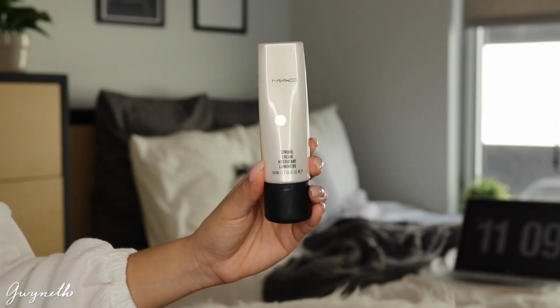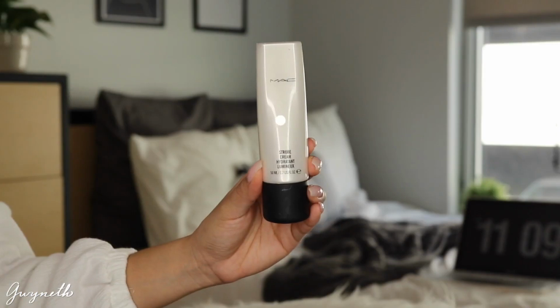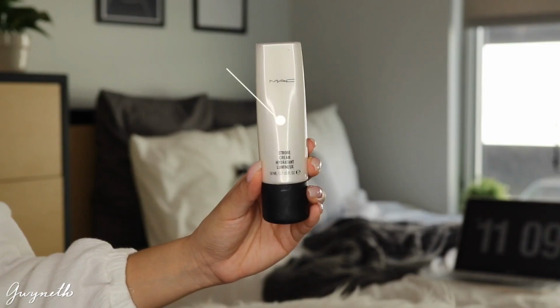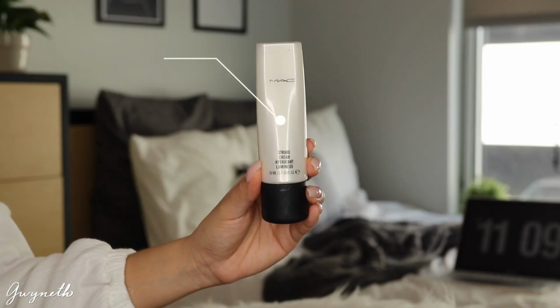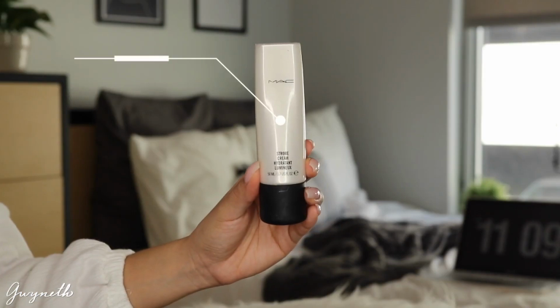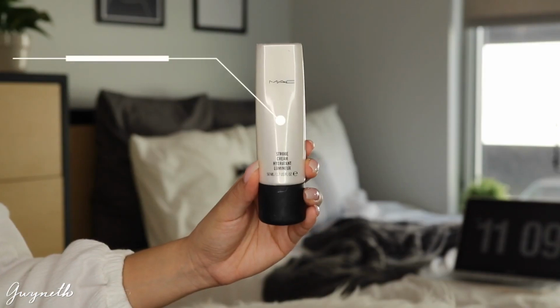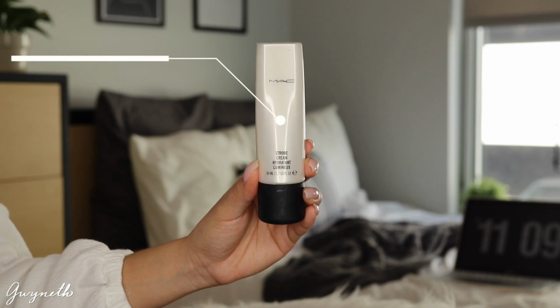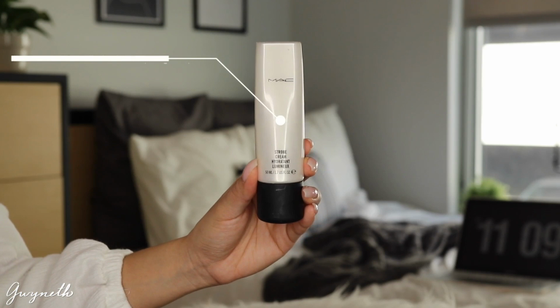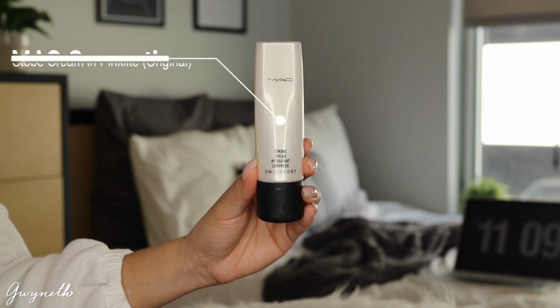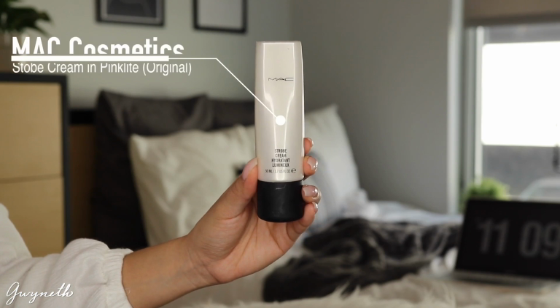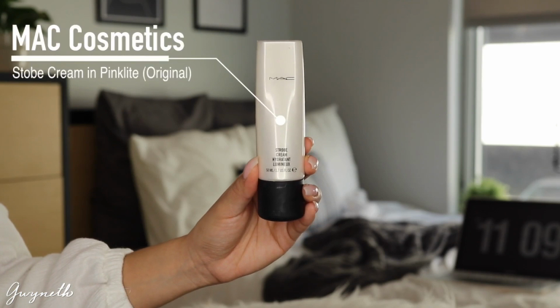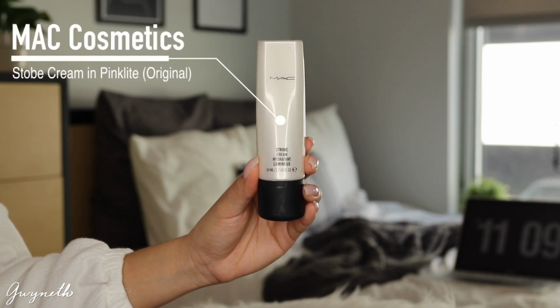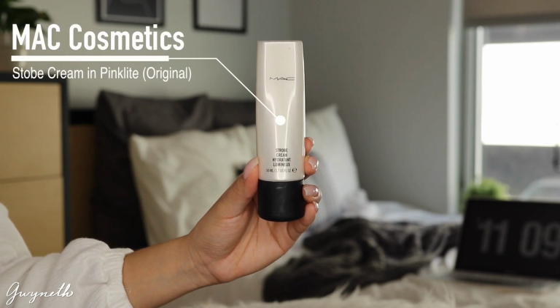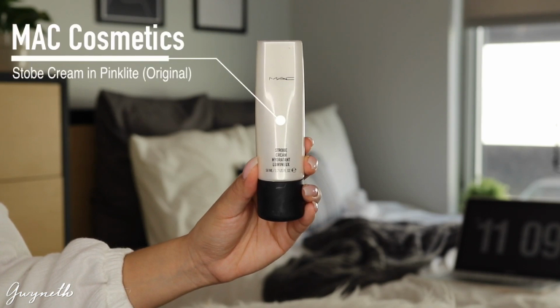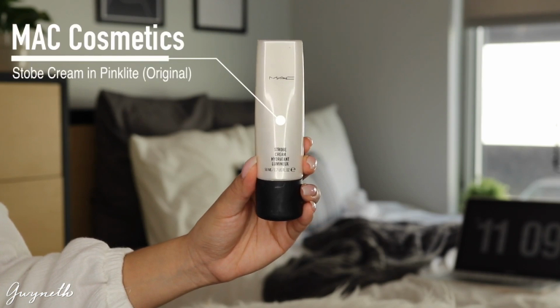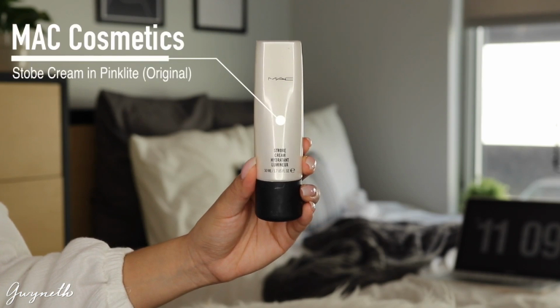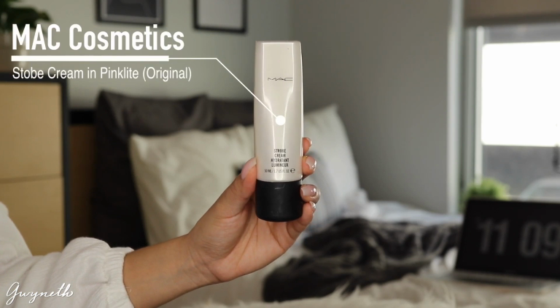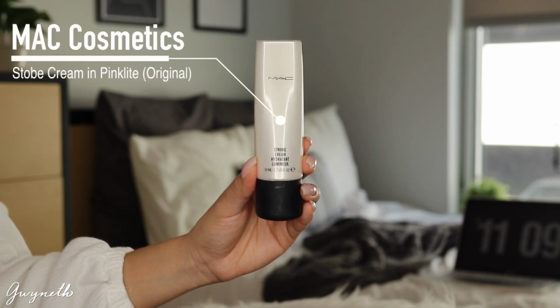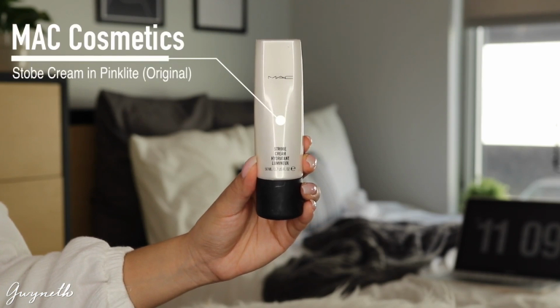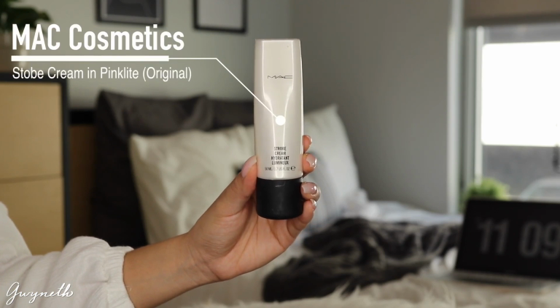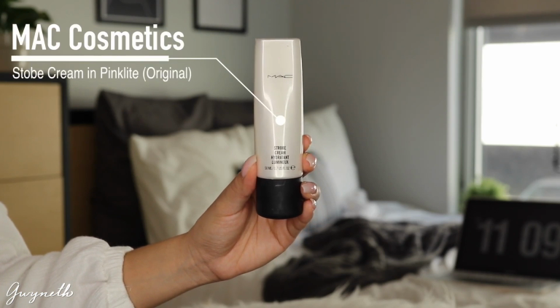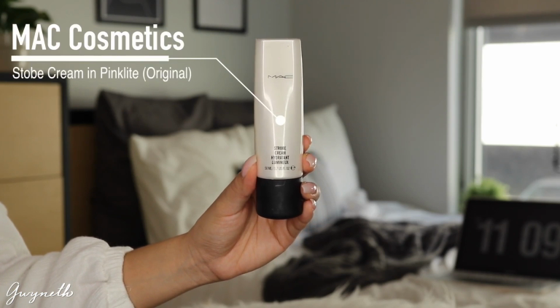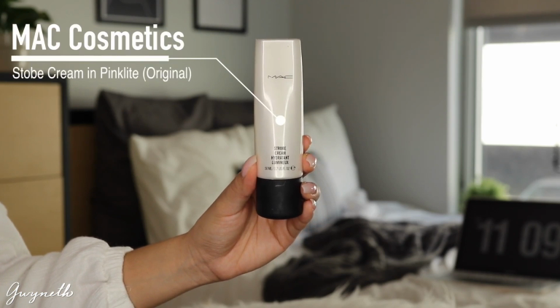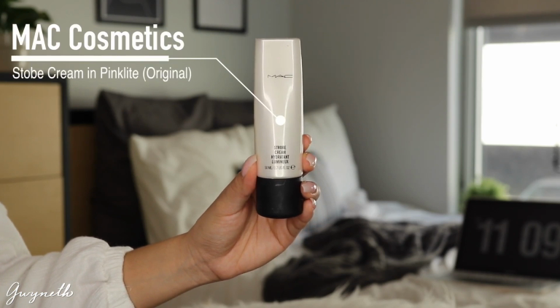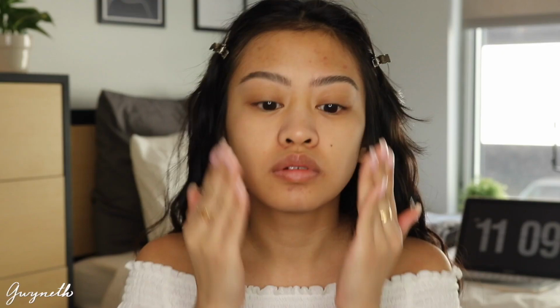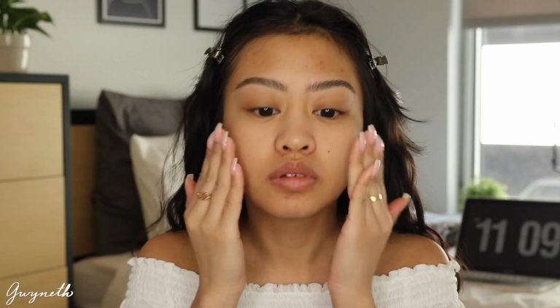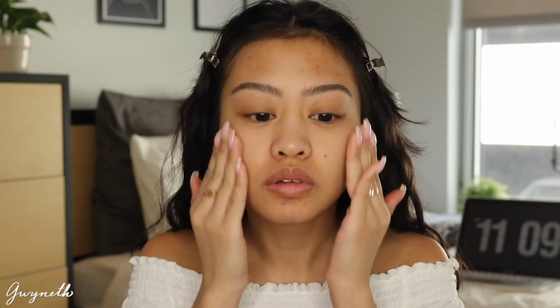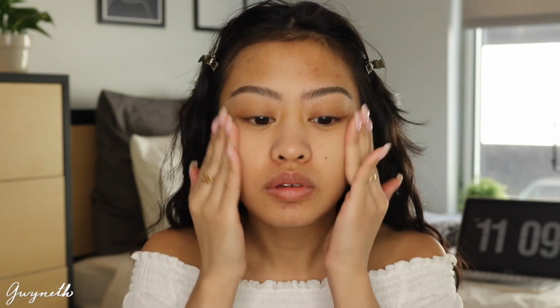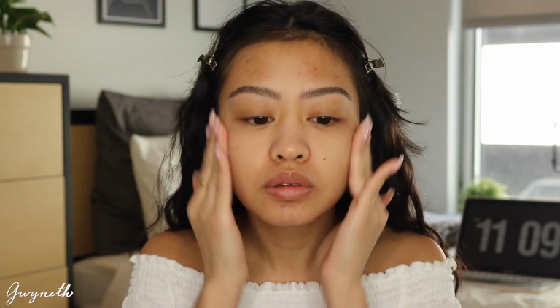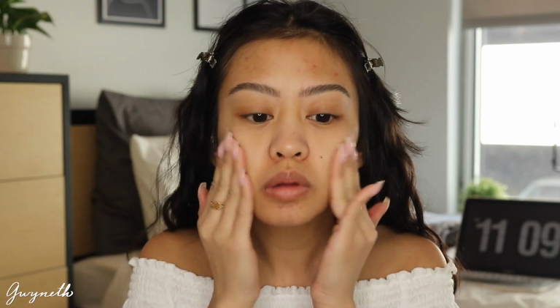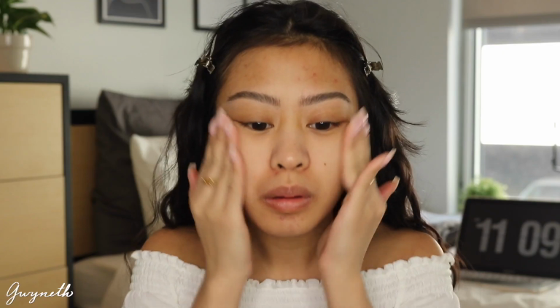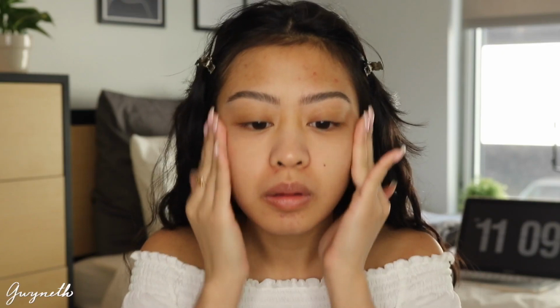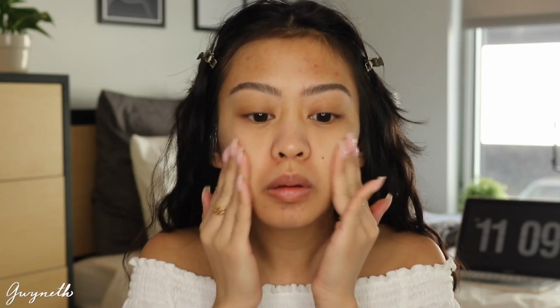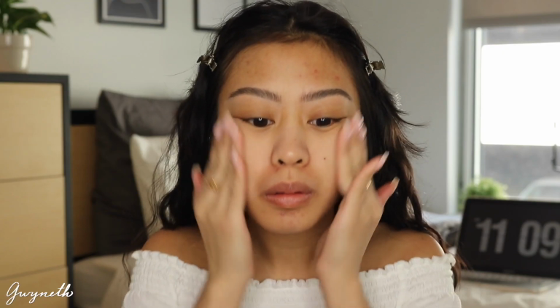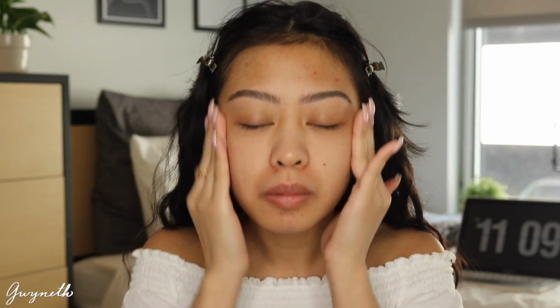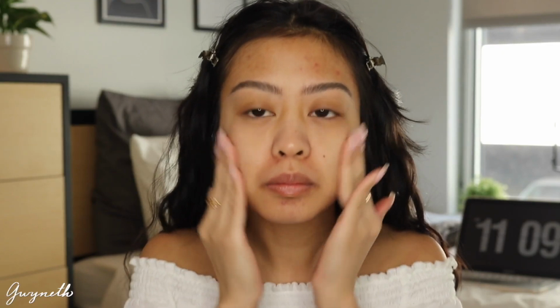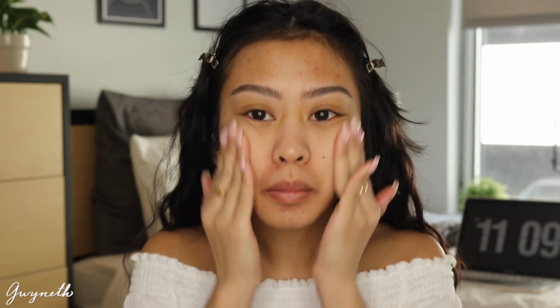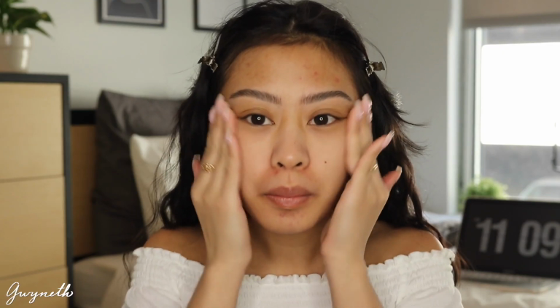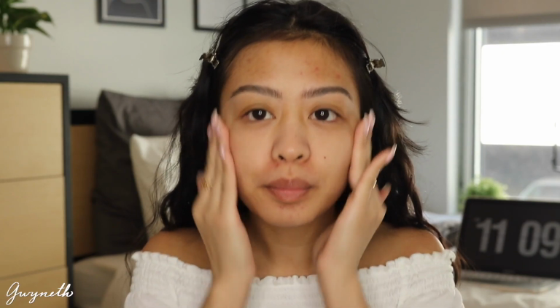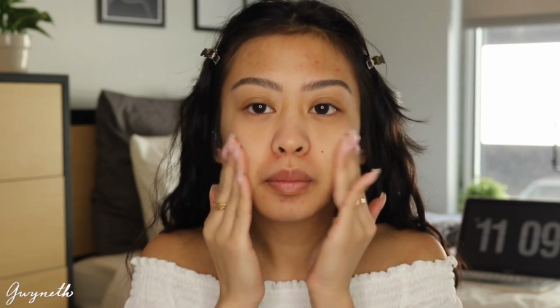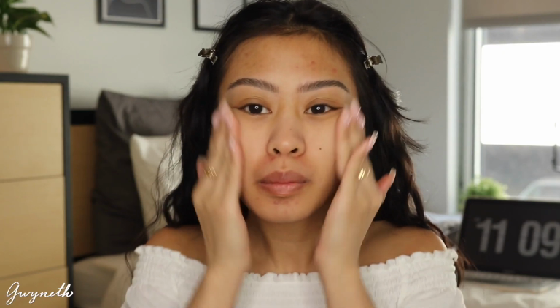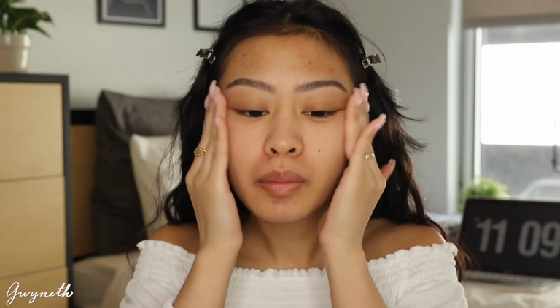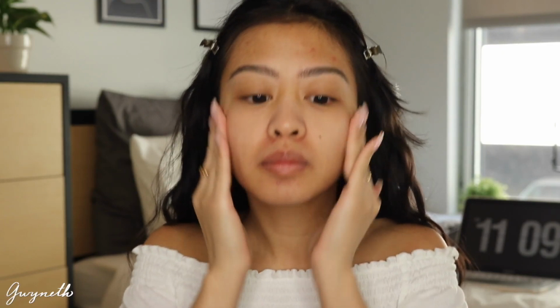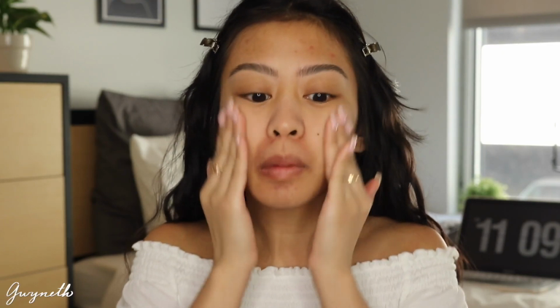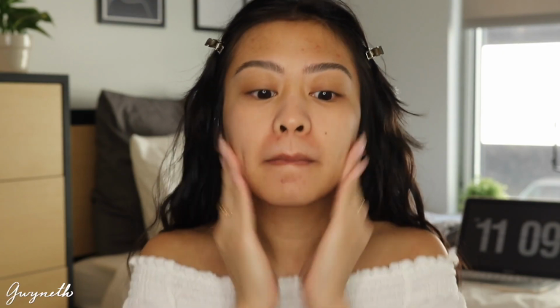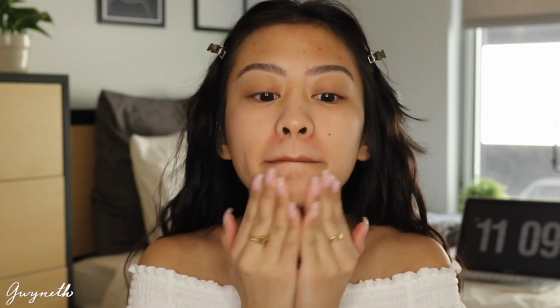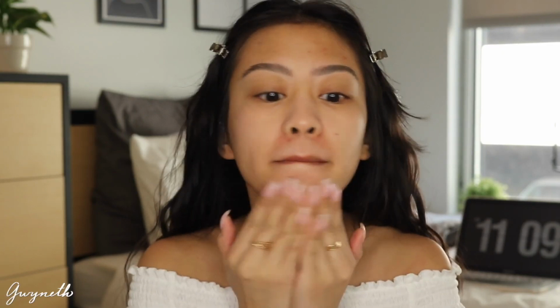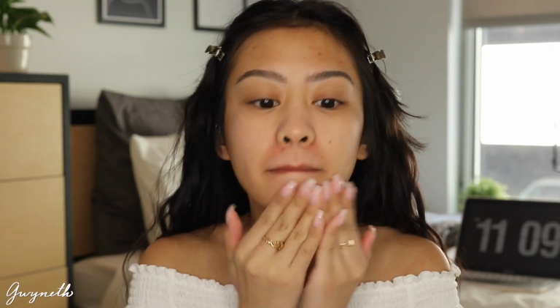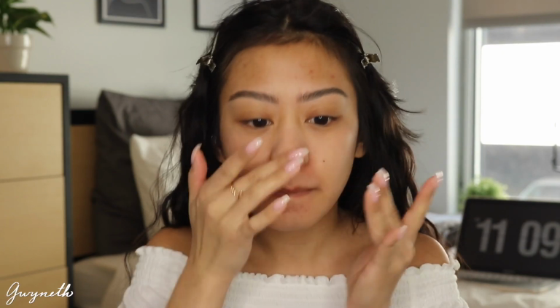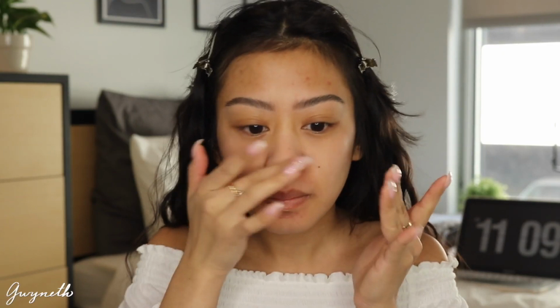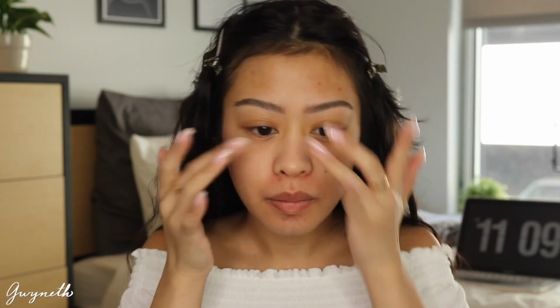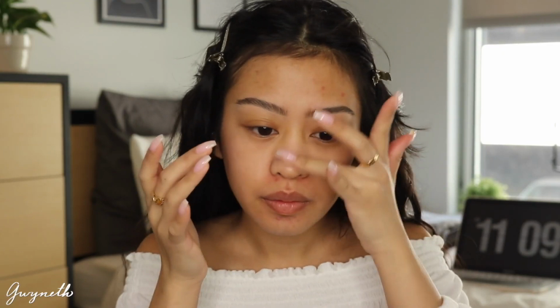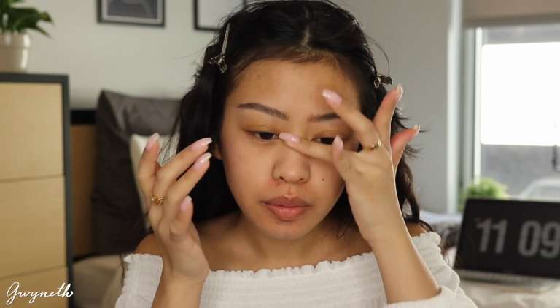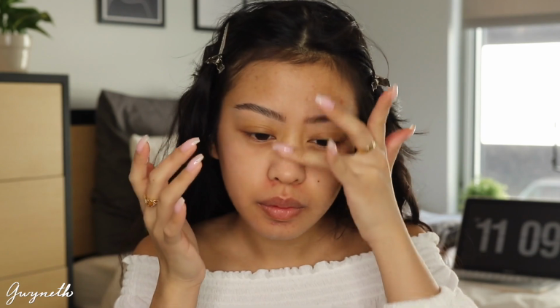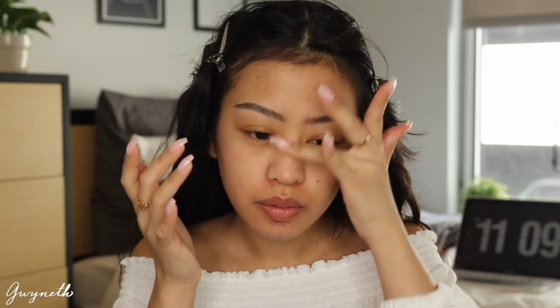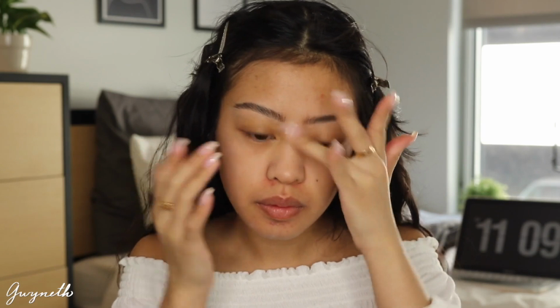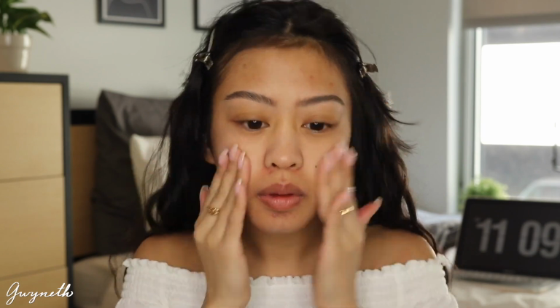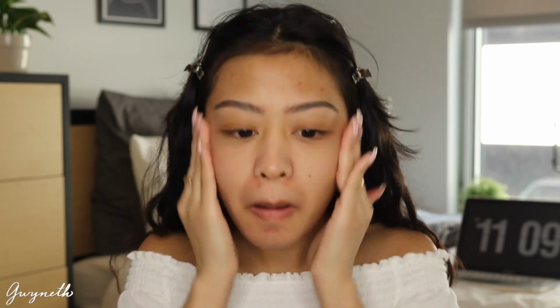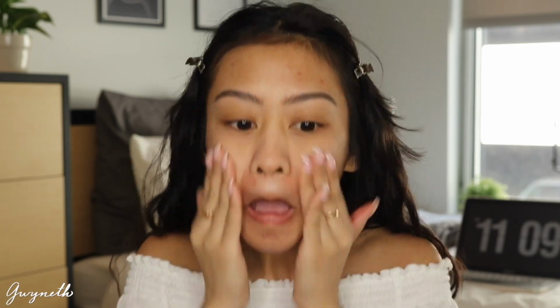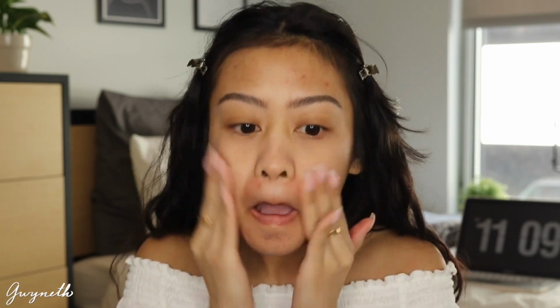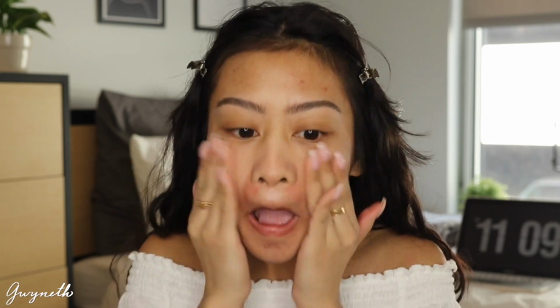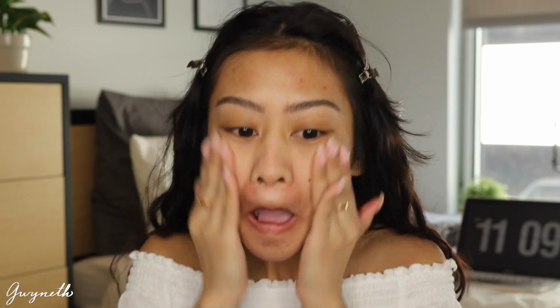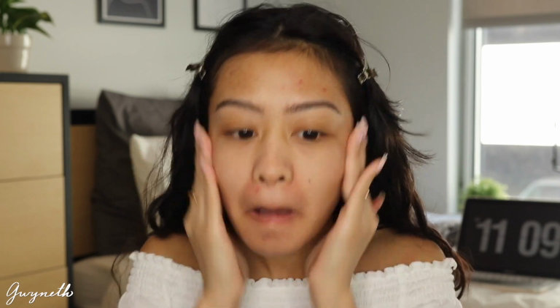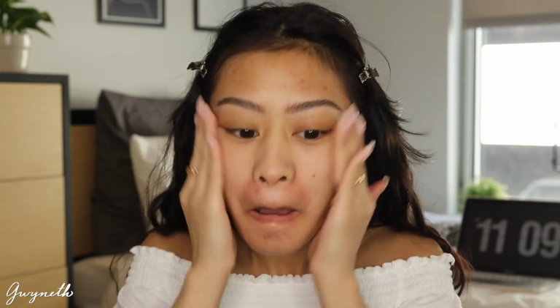Next I'm taking this MAC Strobe Cream and I'm going to apply it wherever the high points of my face are, just to give me more of a dewy look.